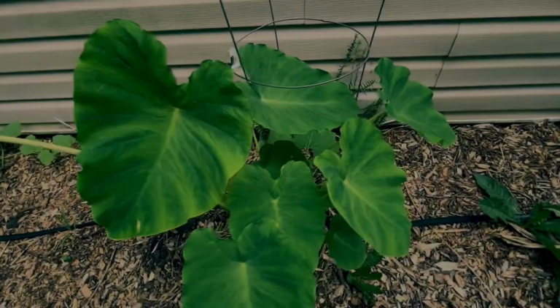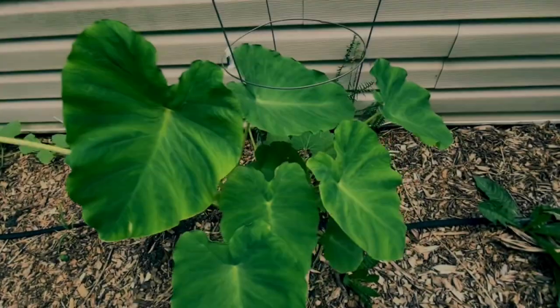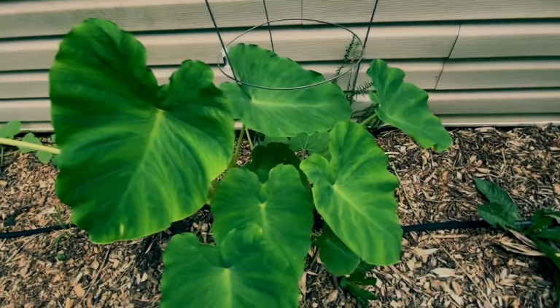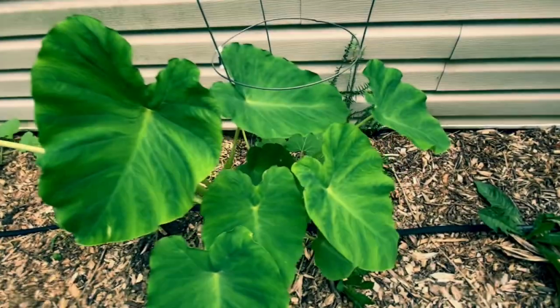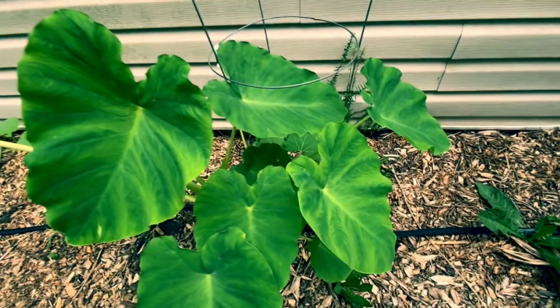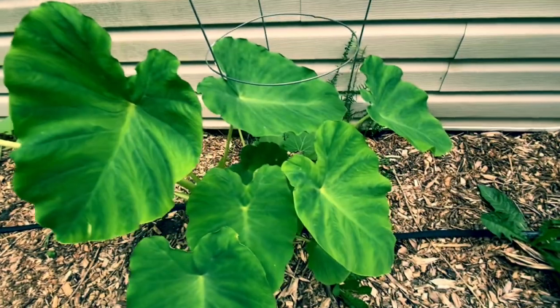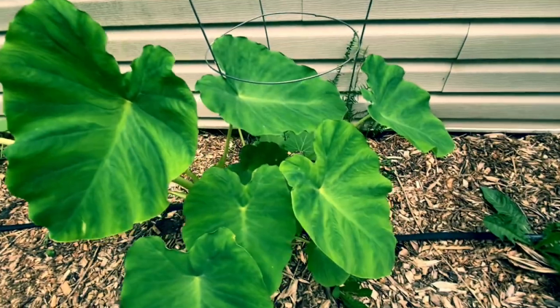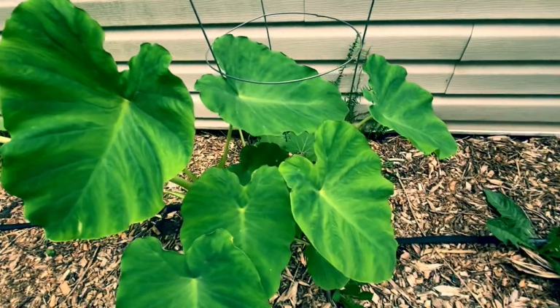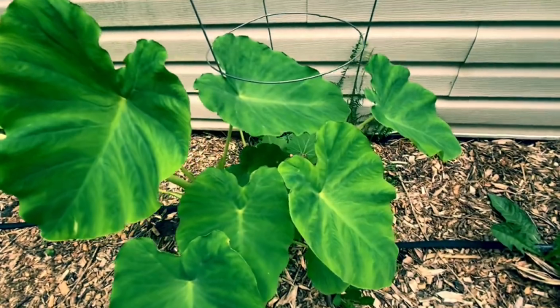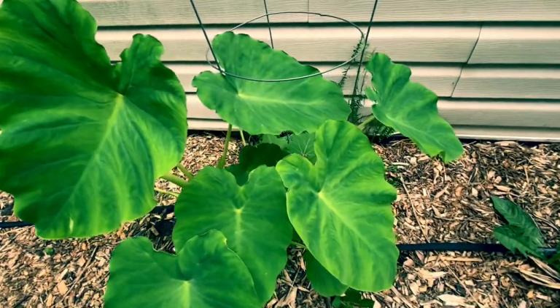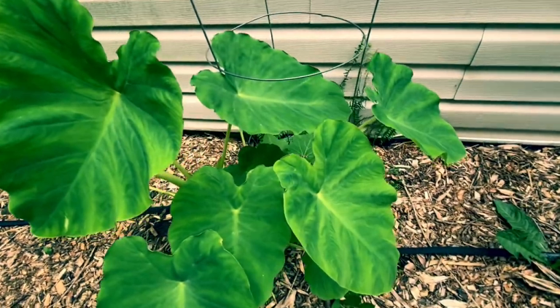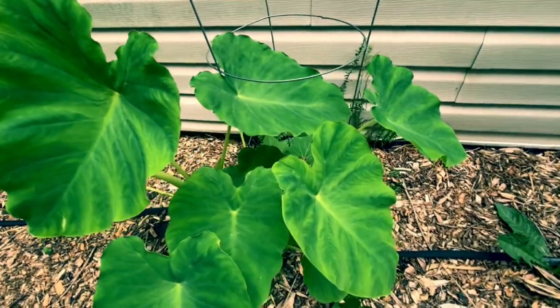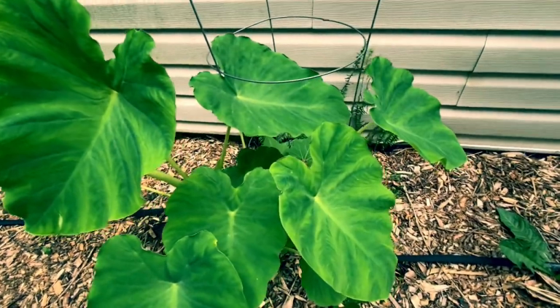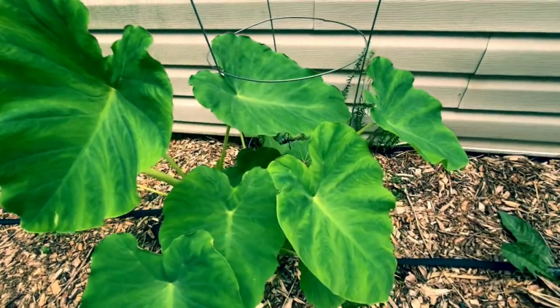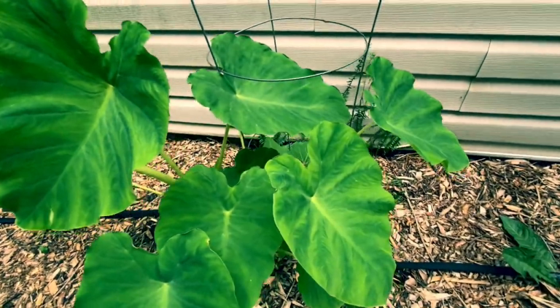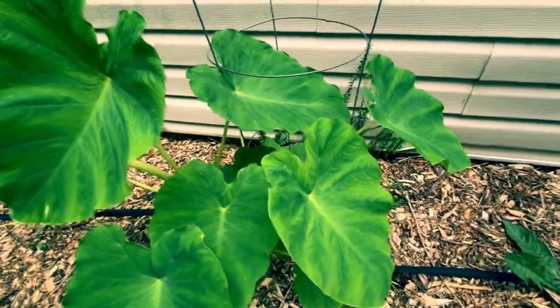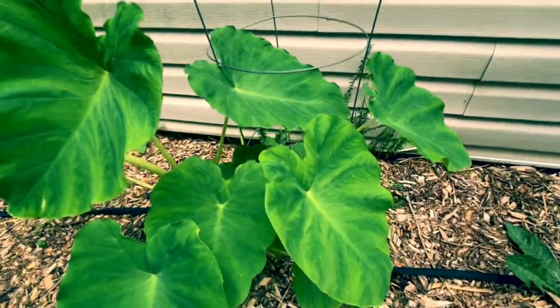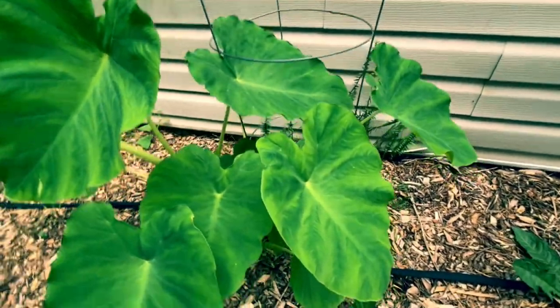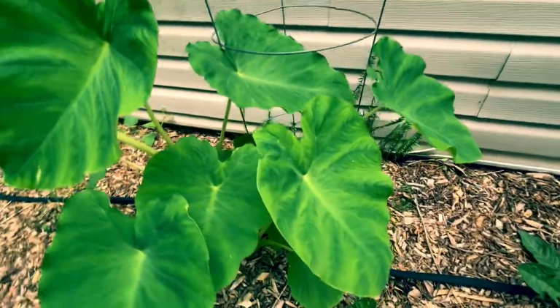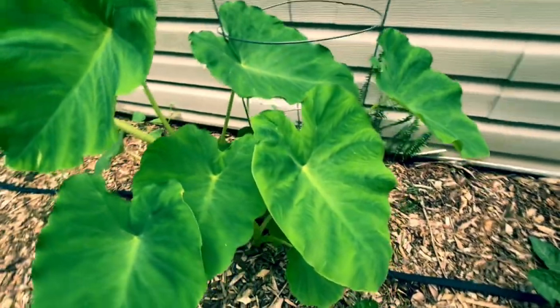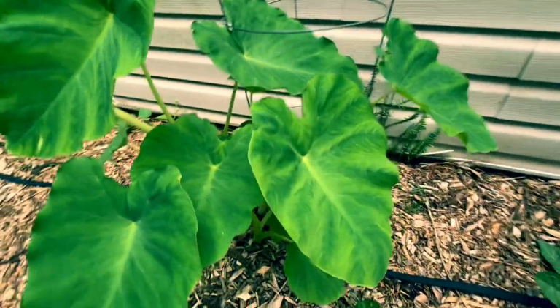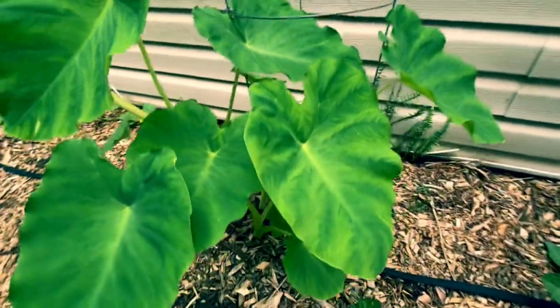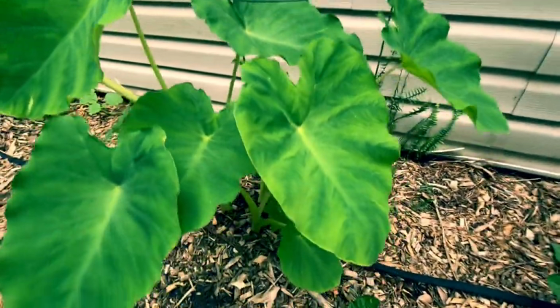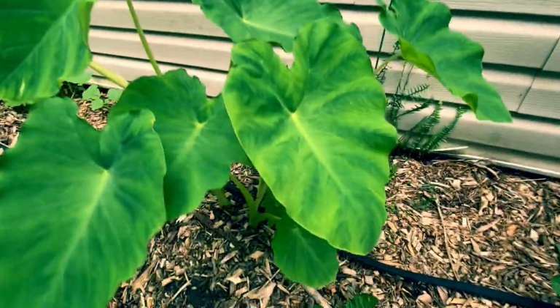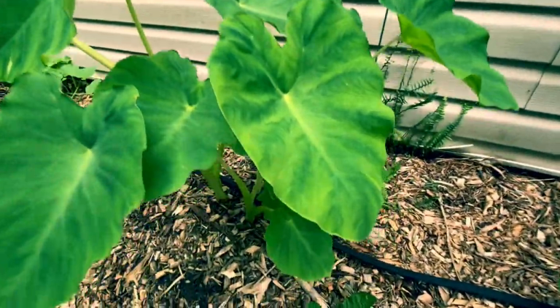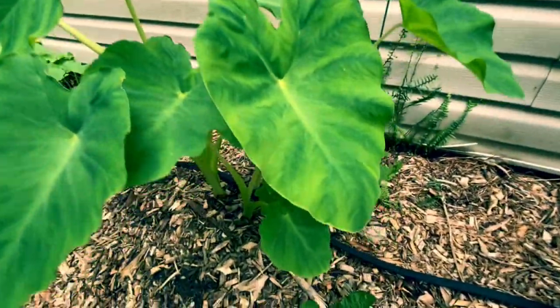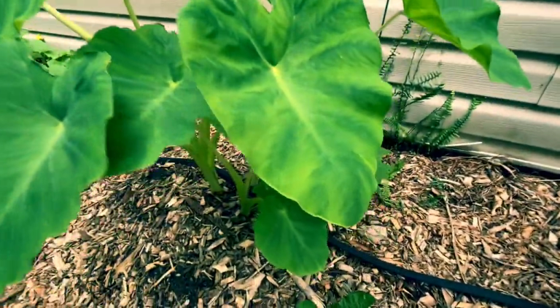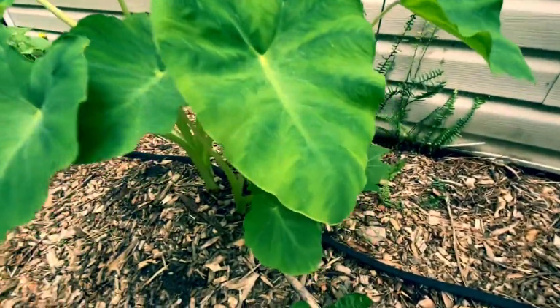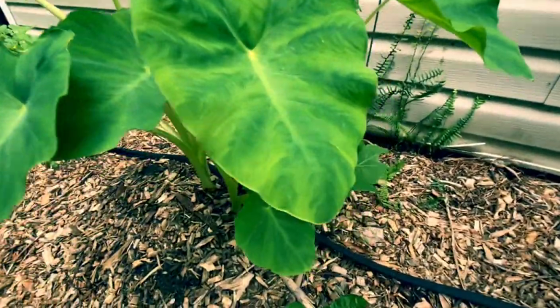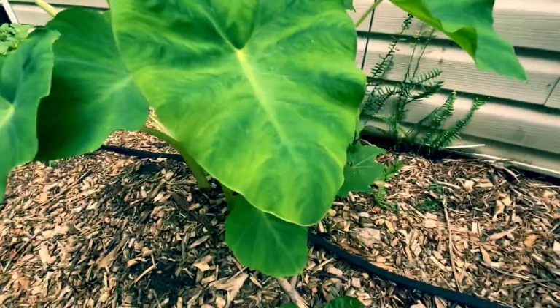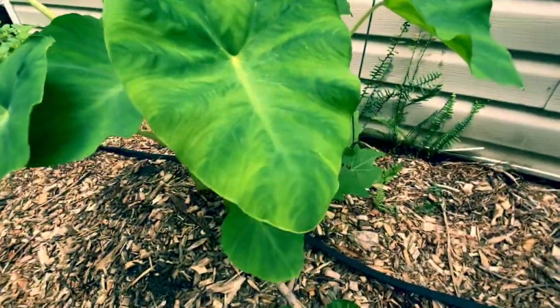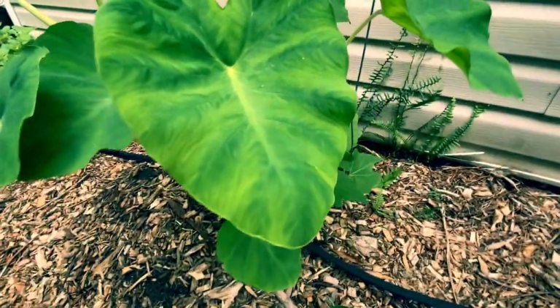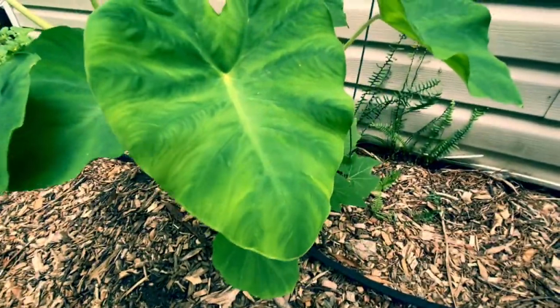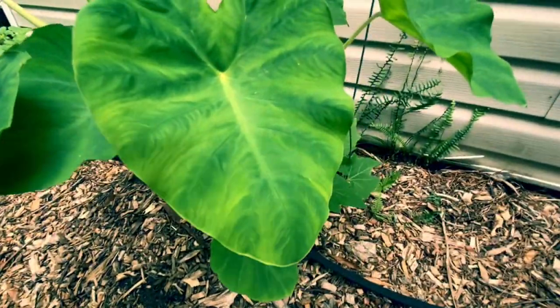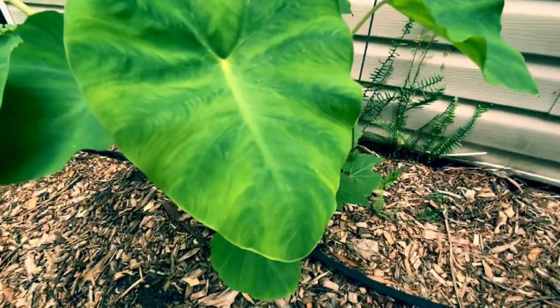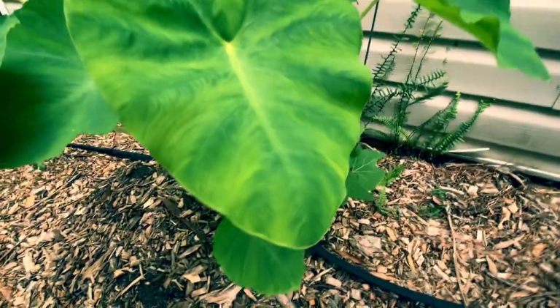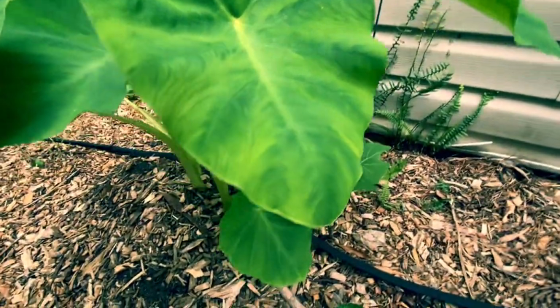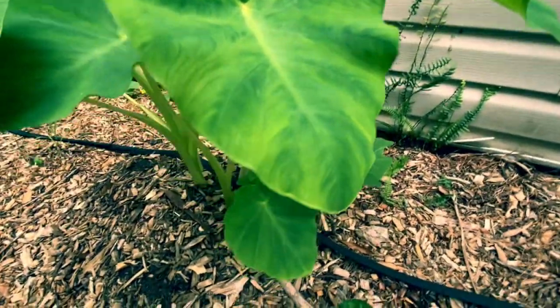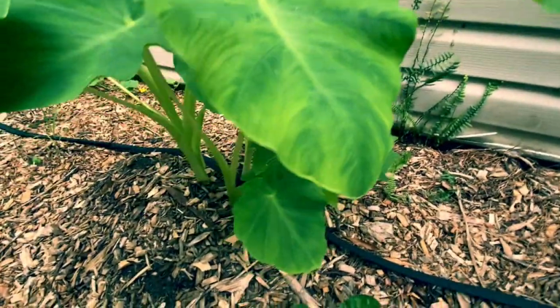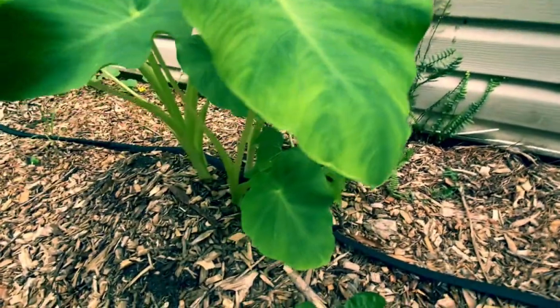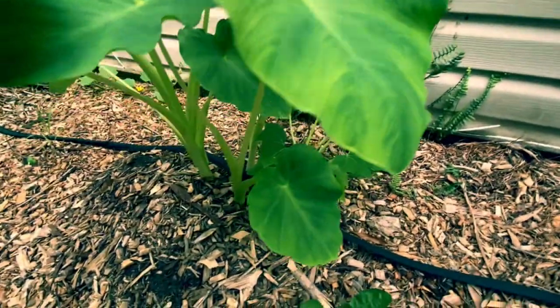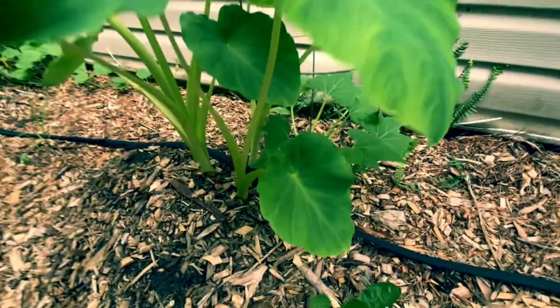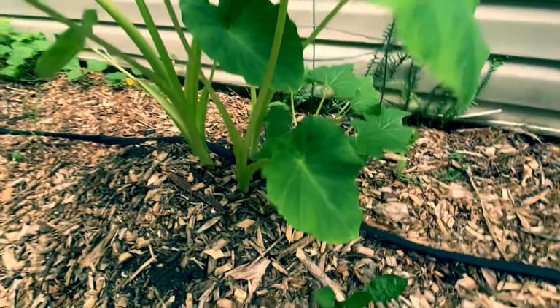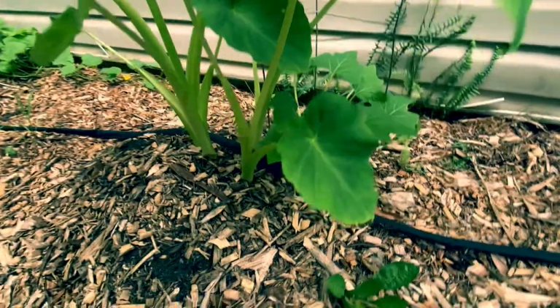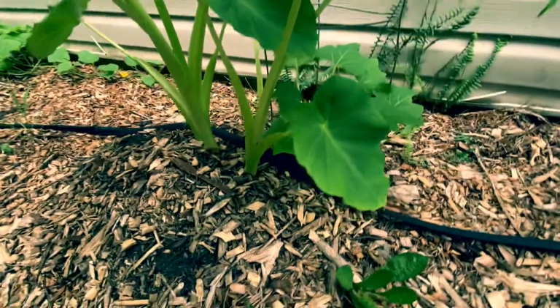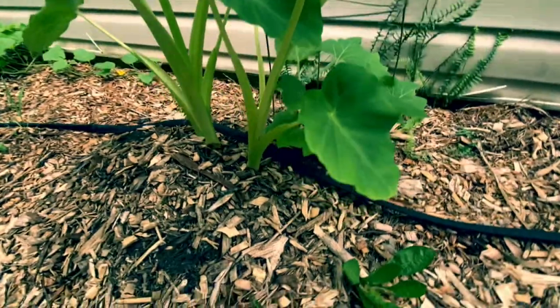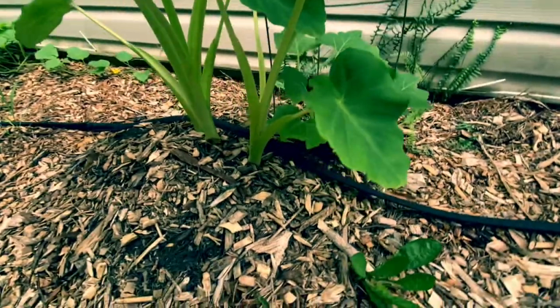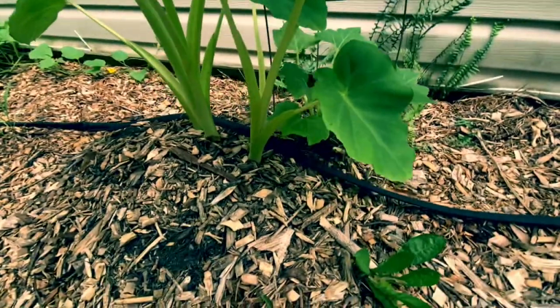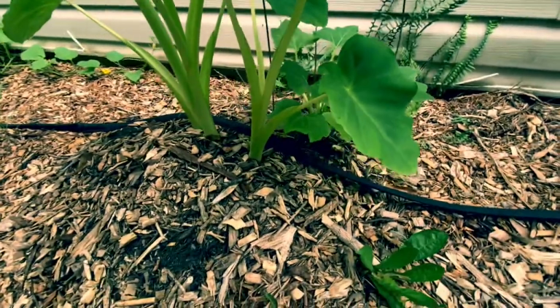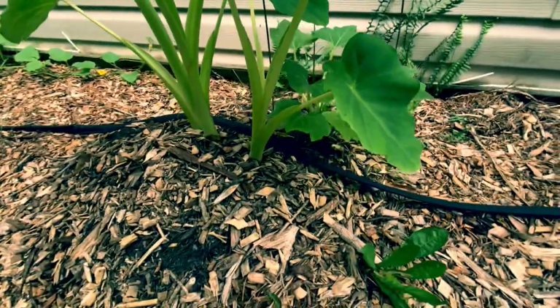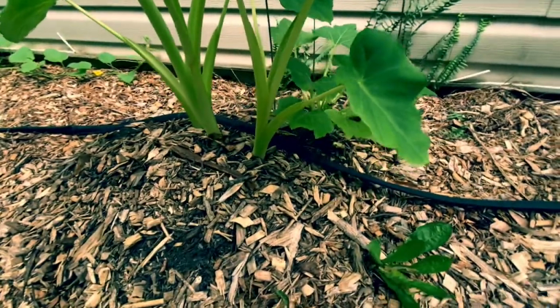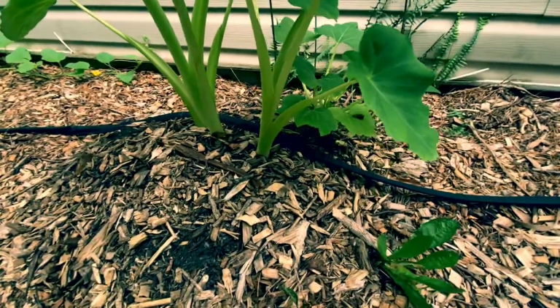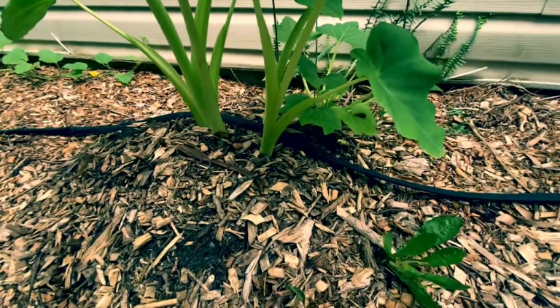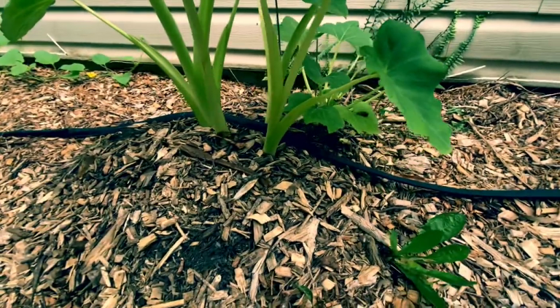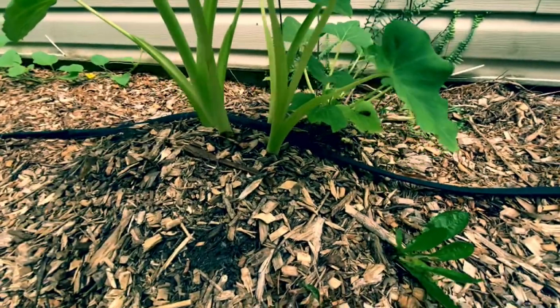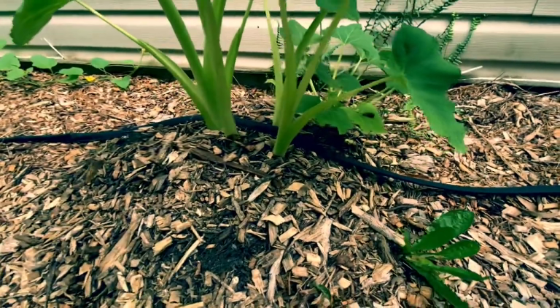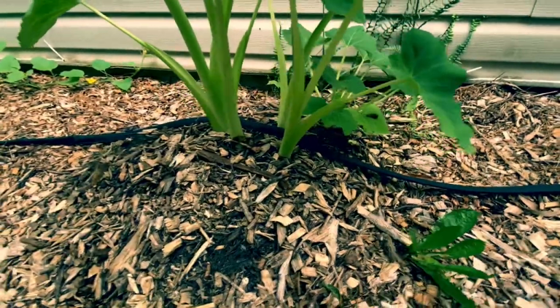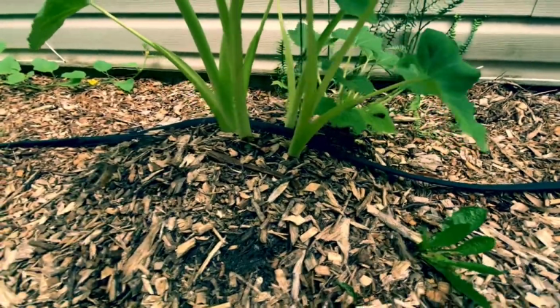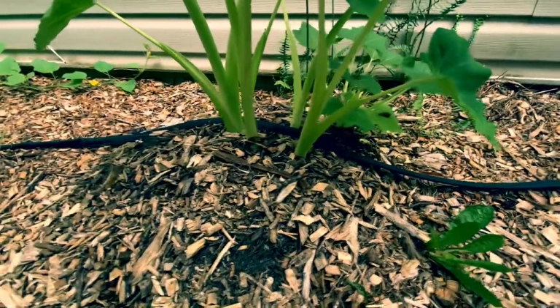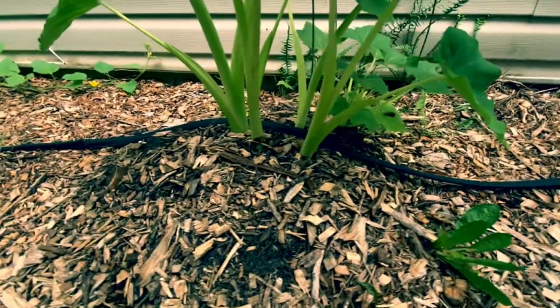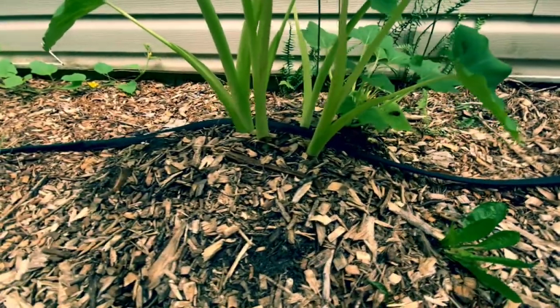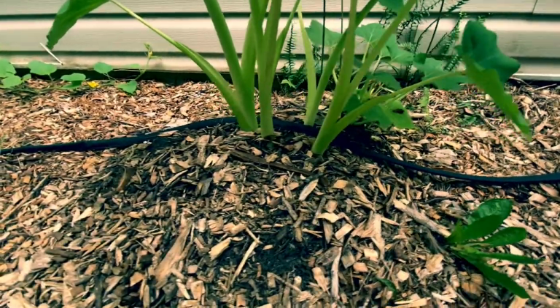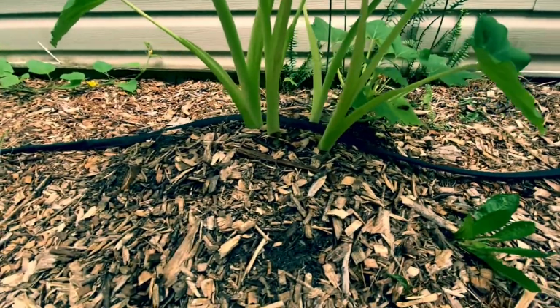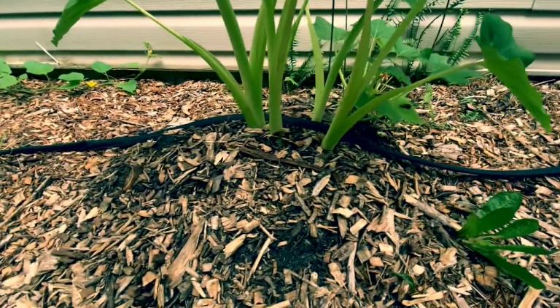Today I'm going to show you how you can plant four to six elephant ear plants throughout your yard and garden for five dollars. Stay tuned.